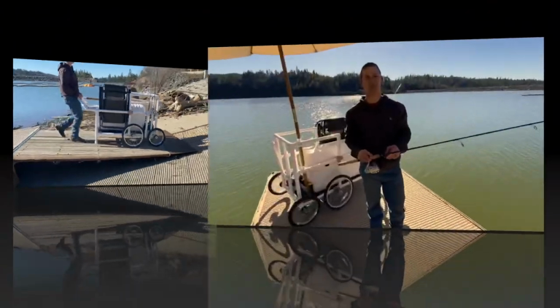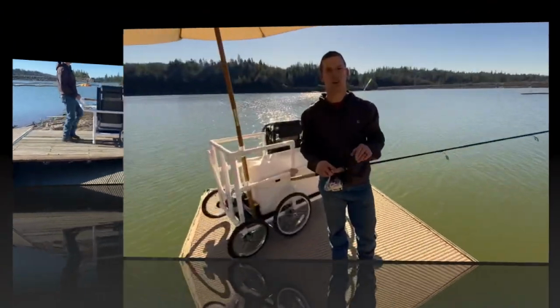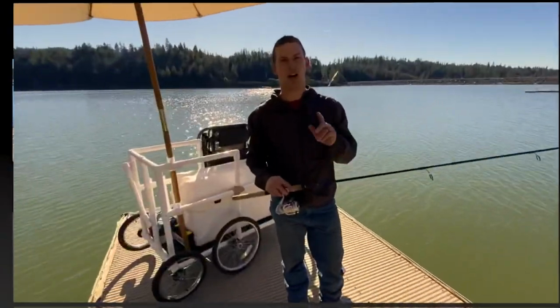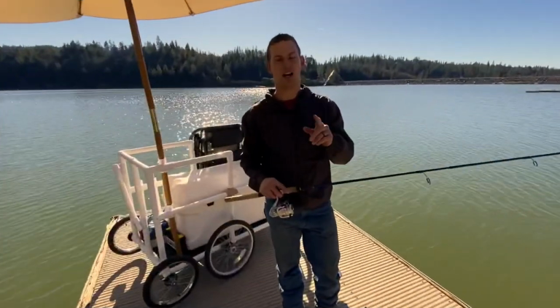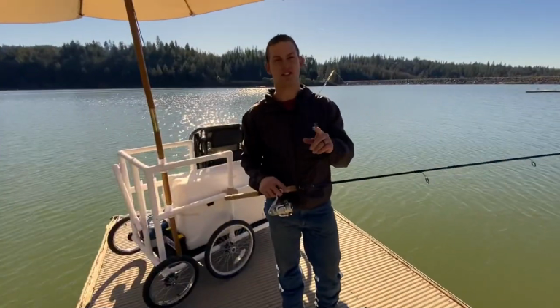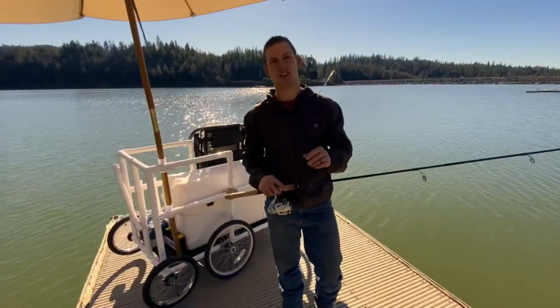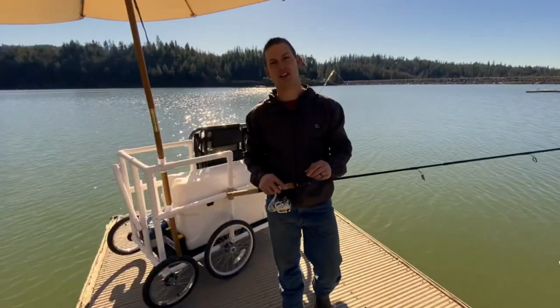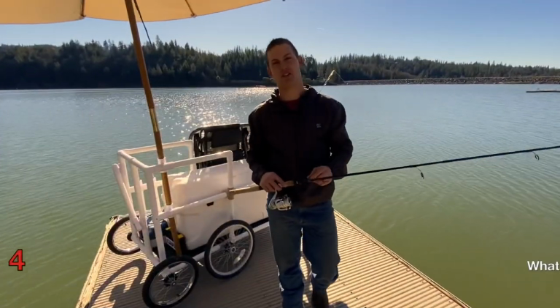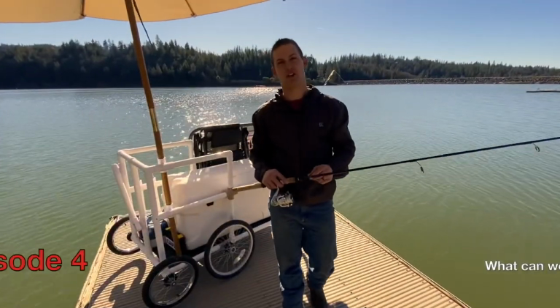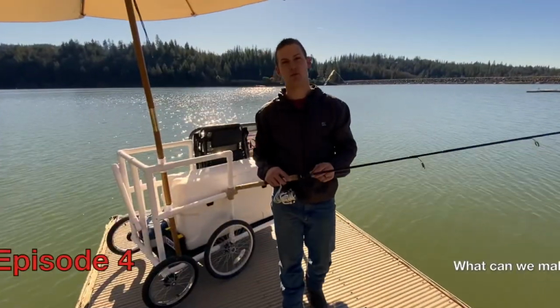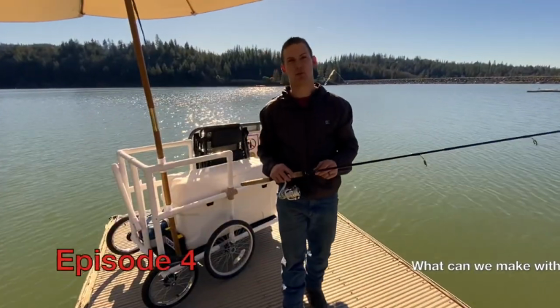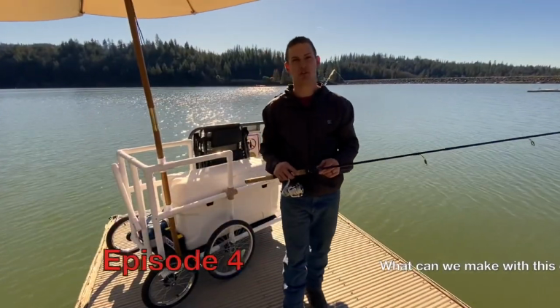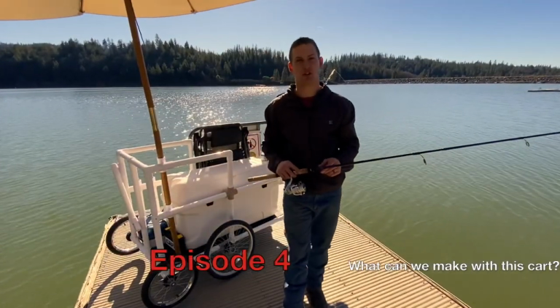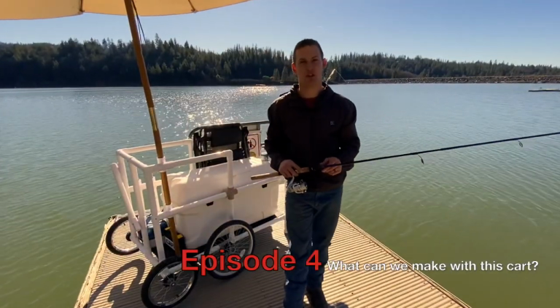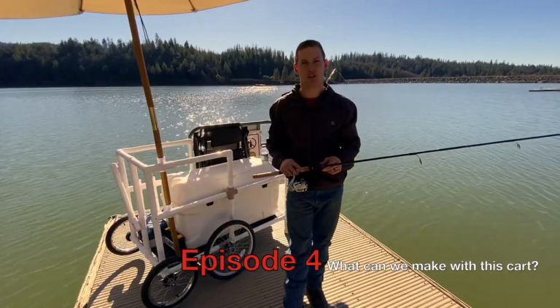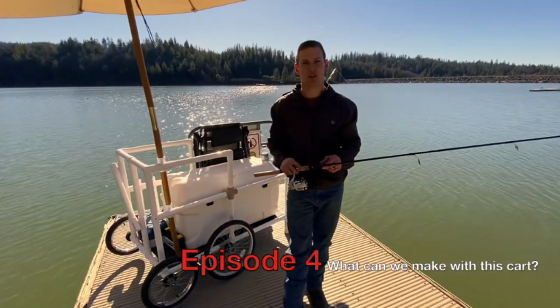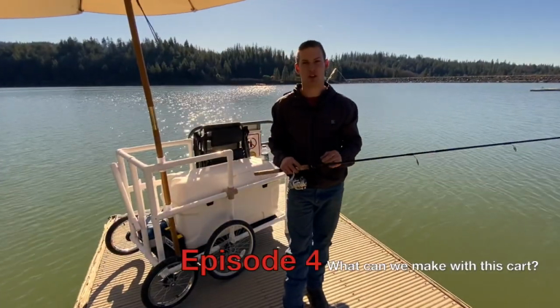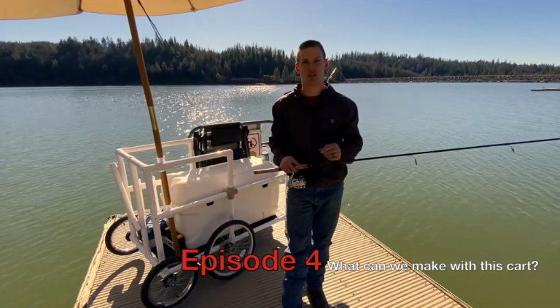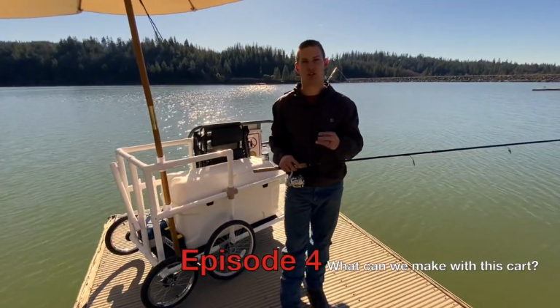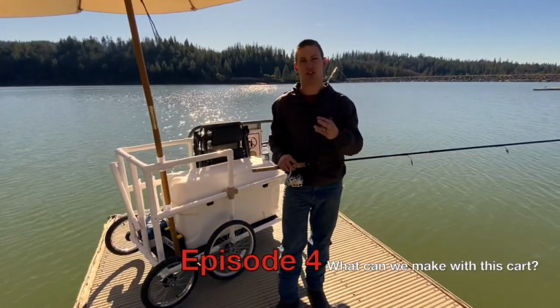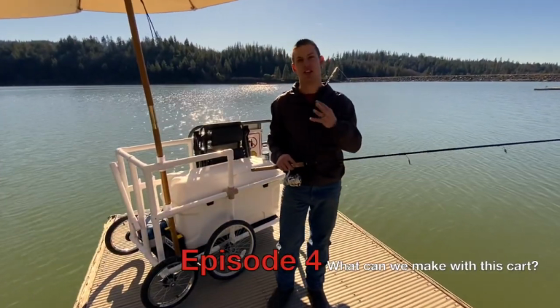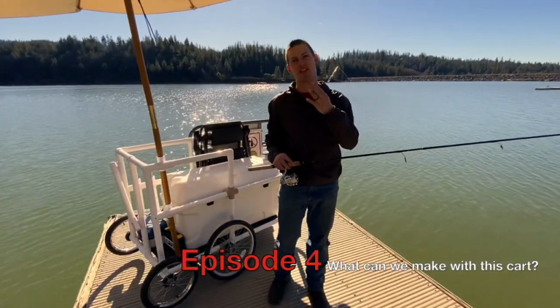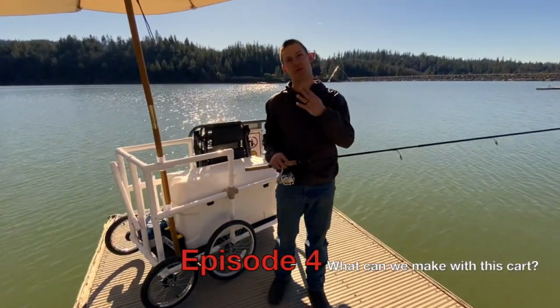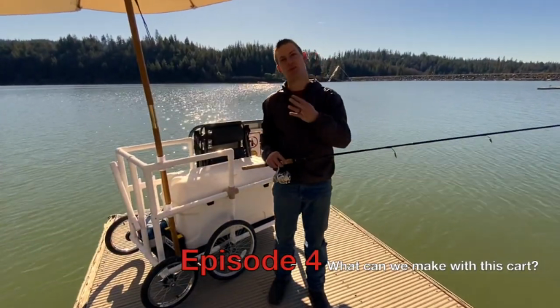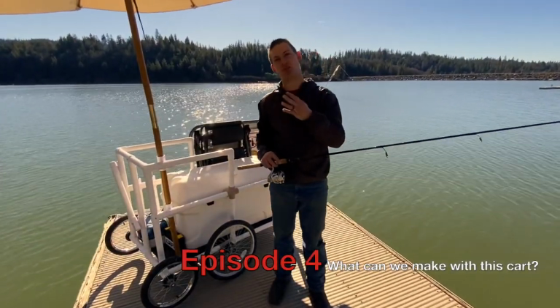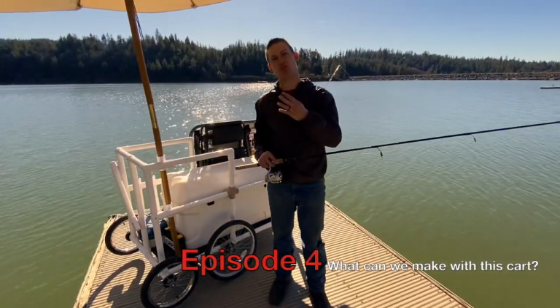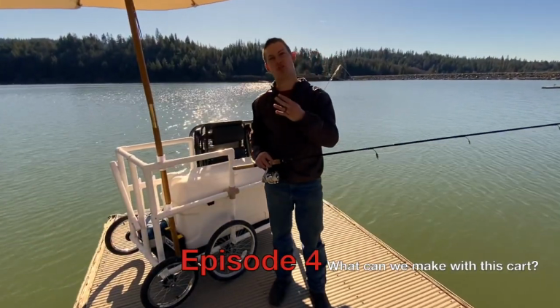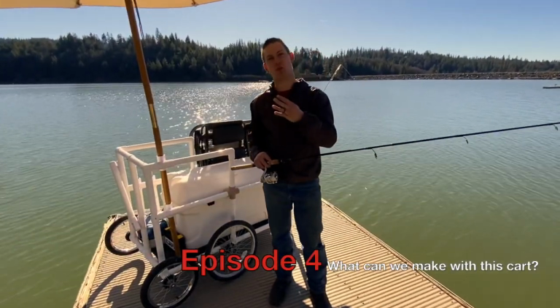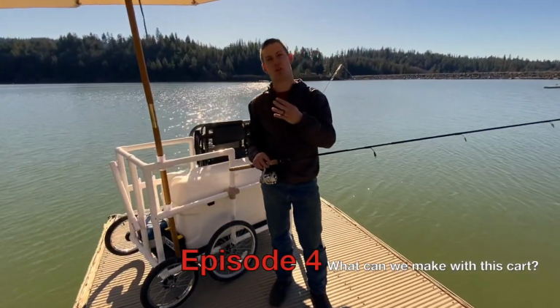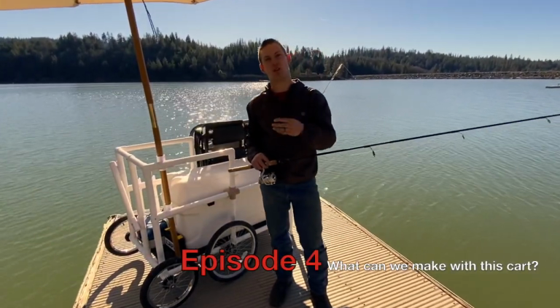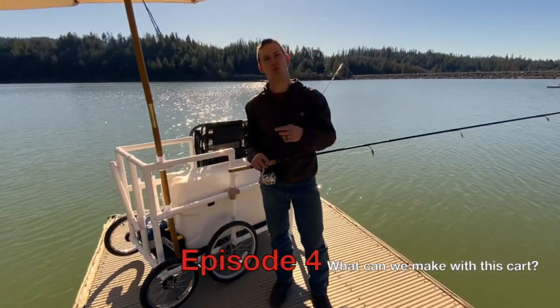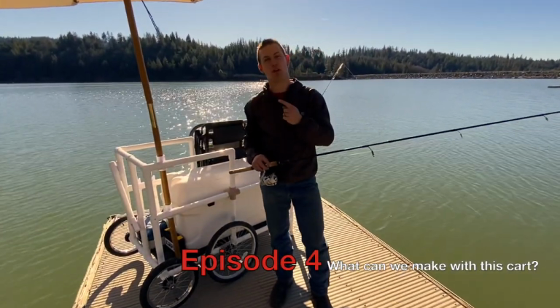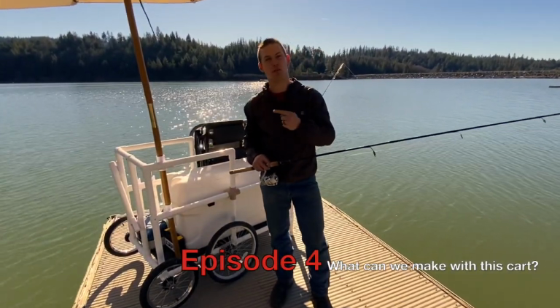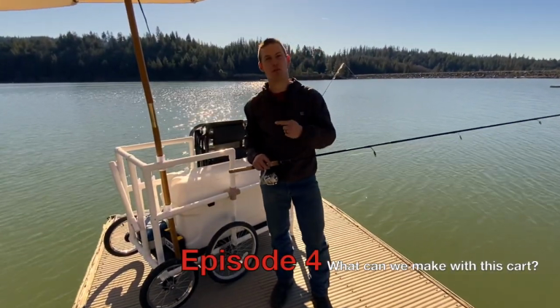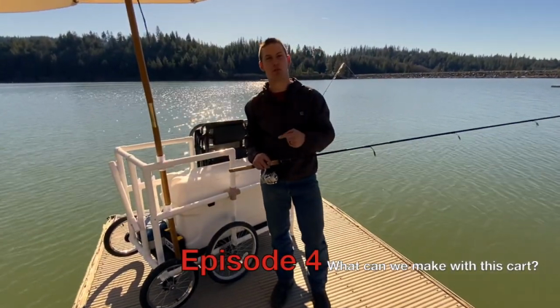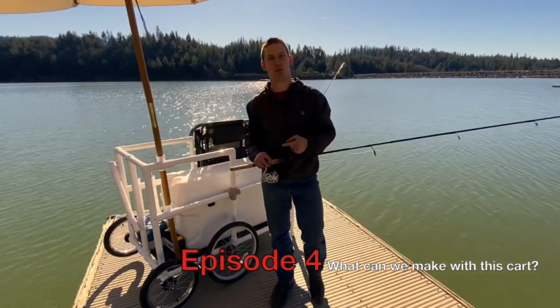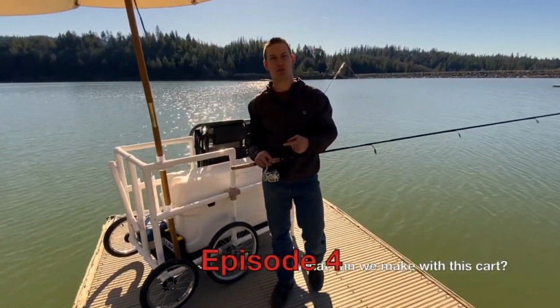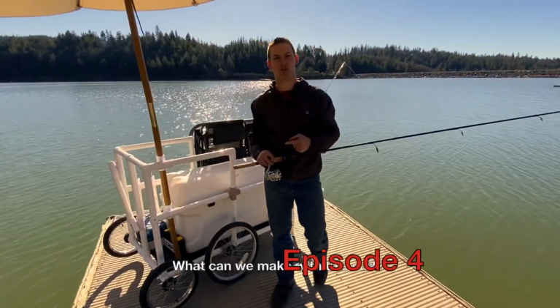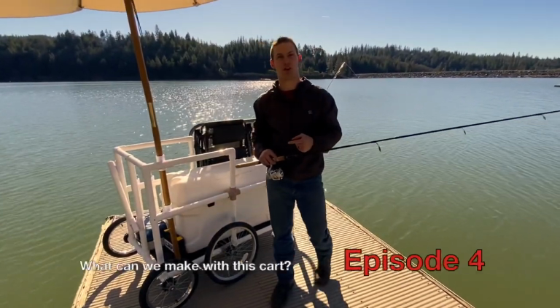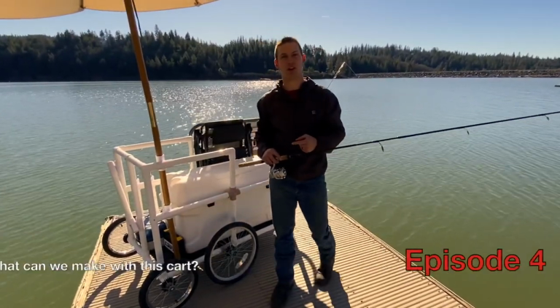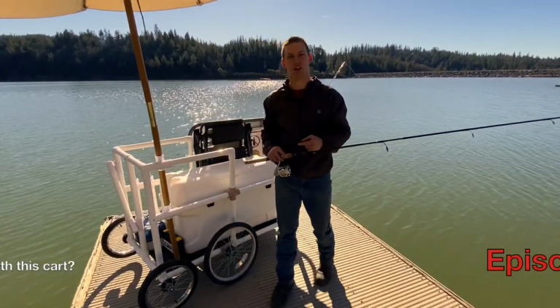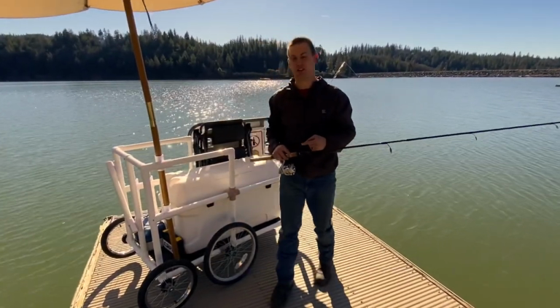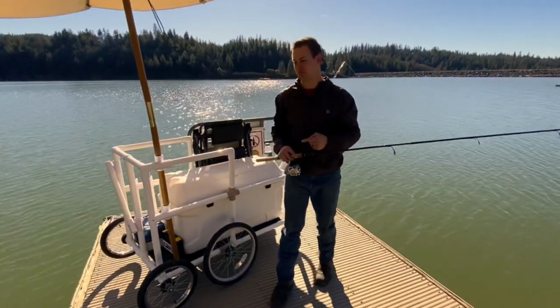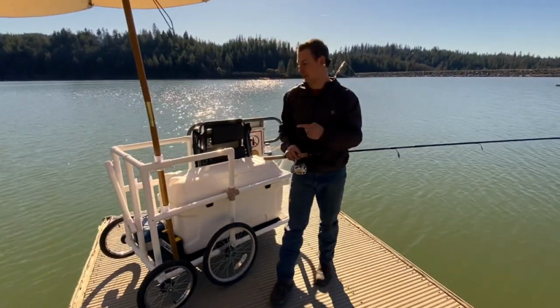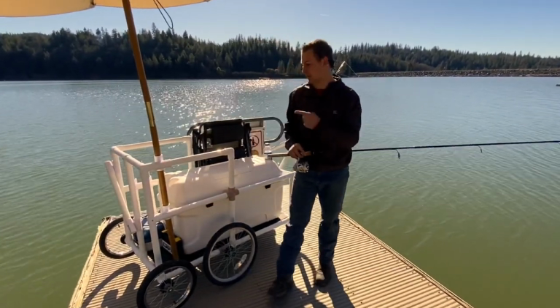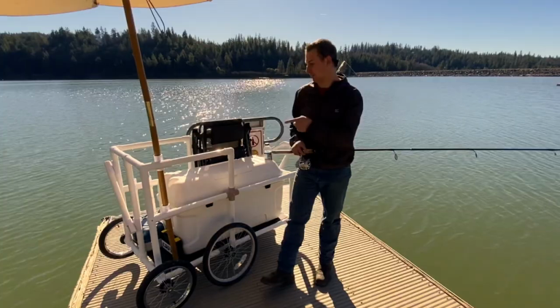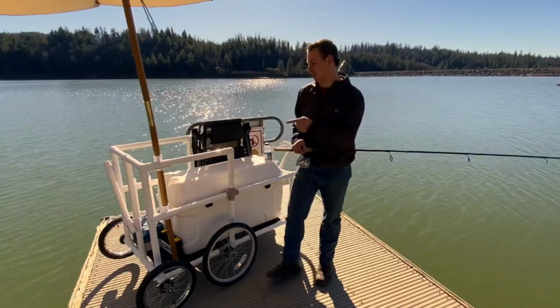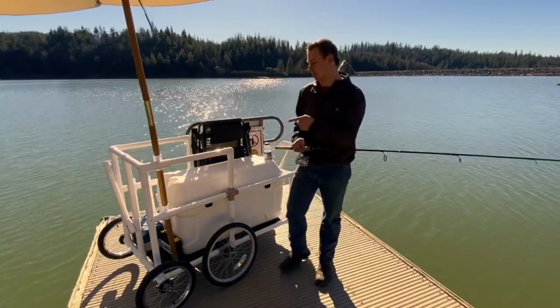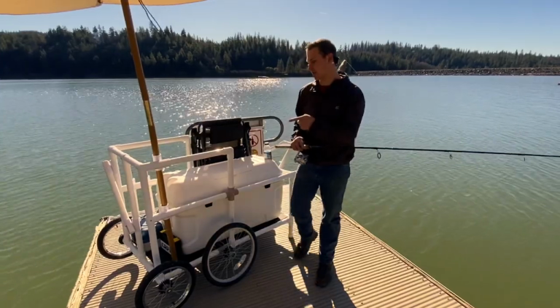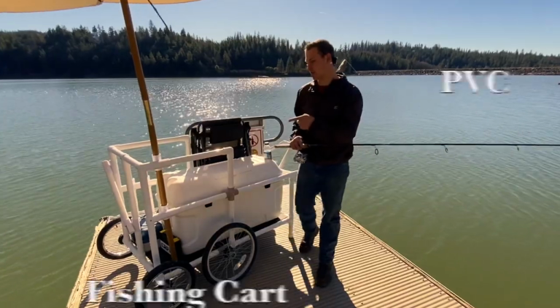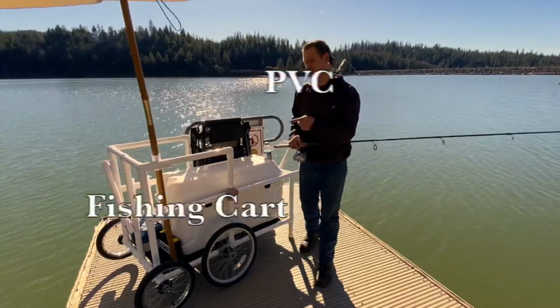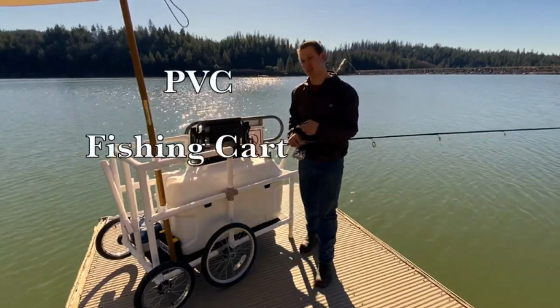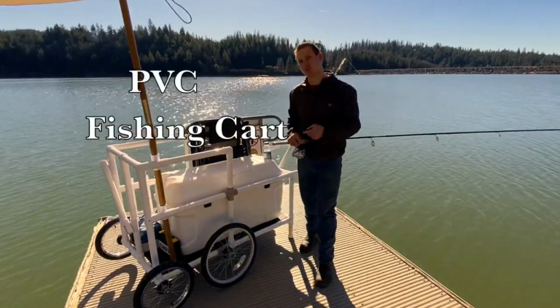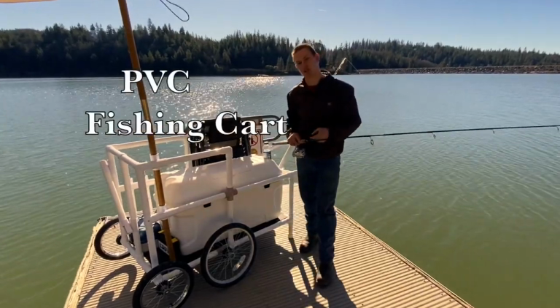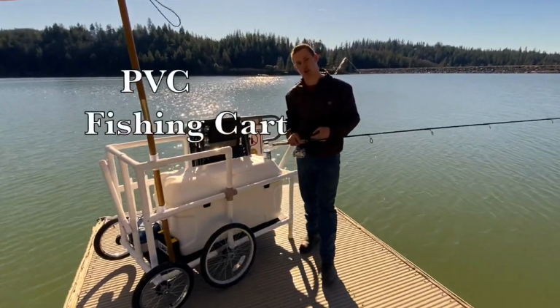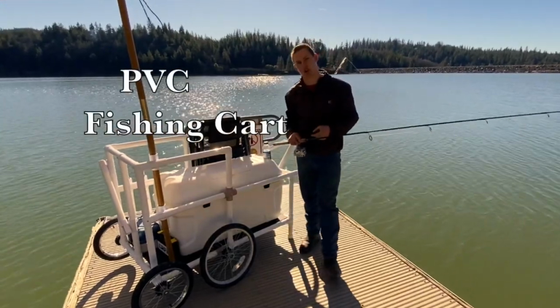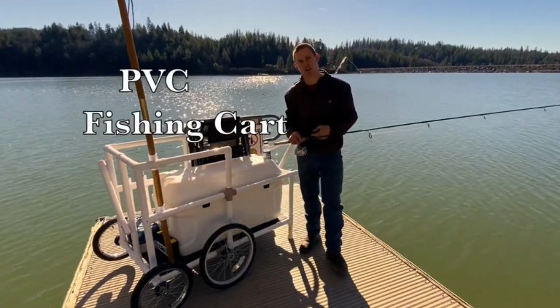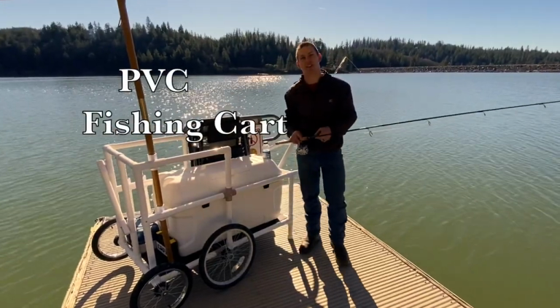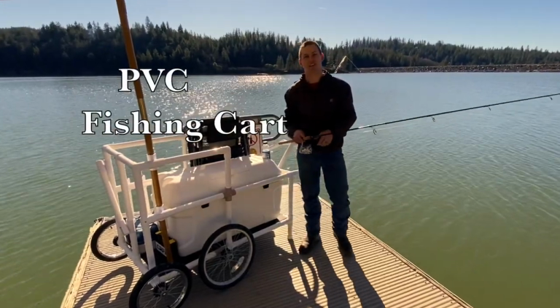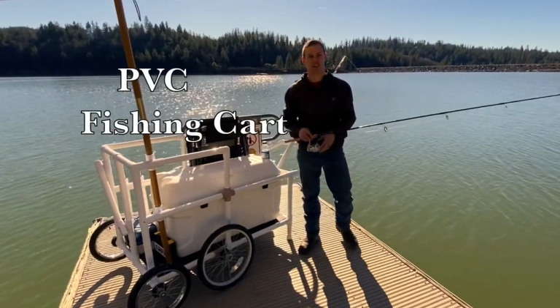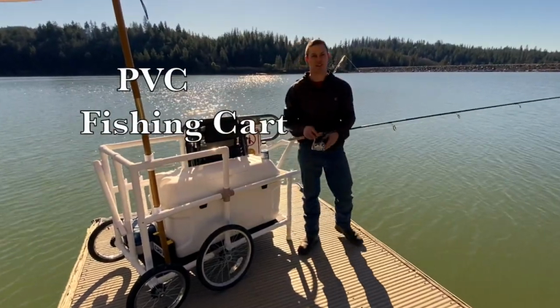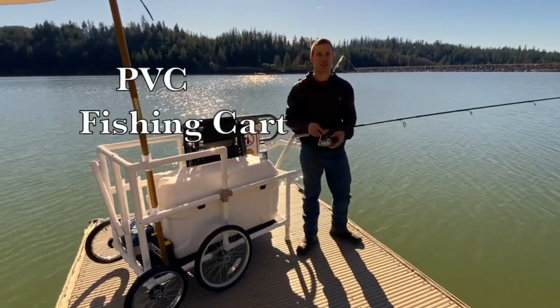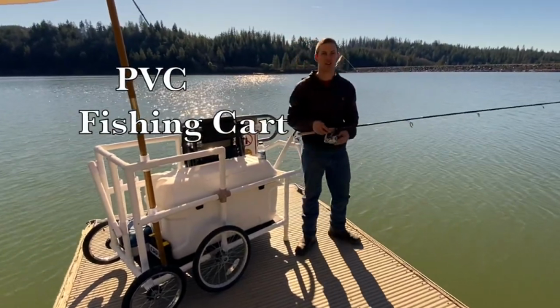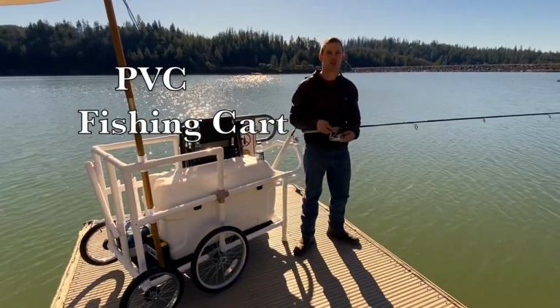Hi, it's Daniel Ramey with Circo Innovations. Today is episode four of what can we build with this cart. Today we have the PVC fishing cart. Let's get into it.